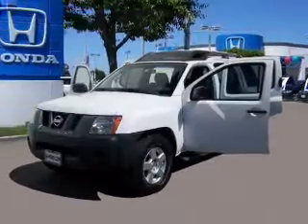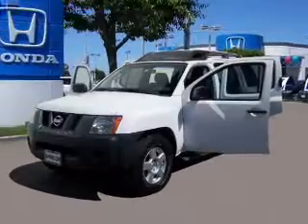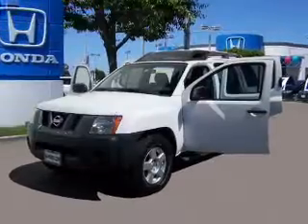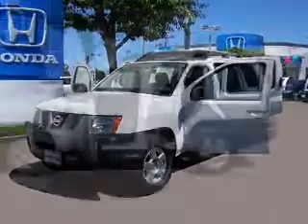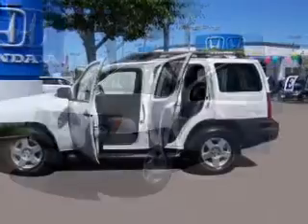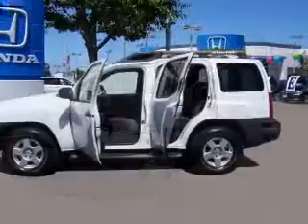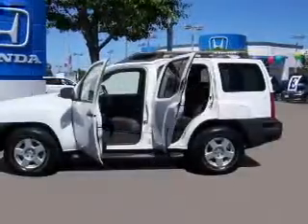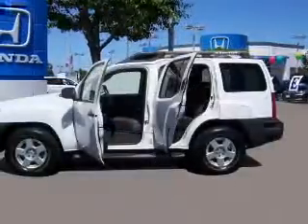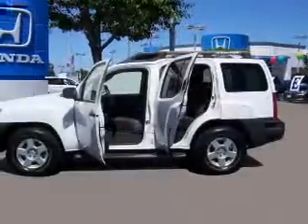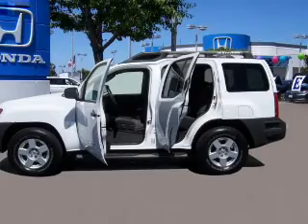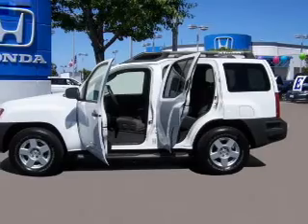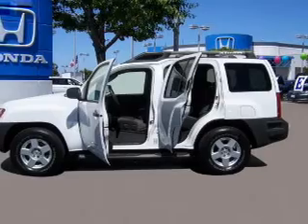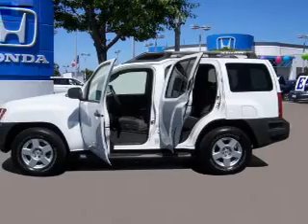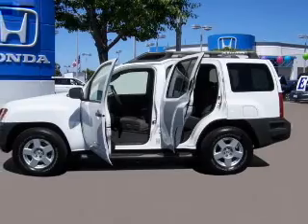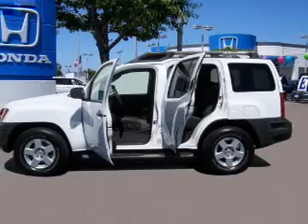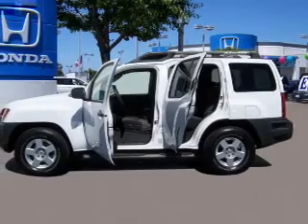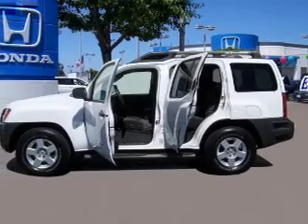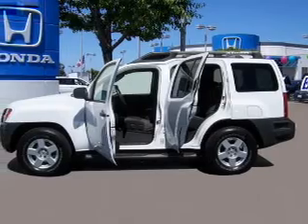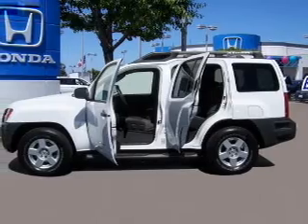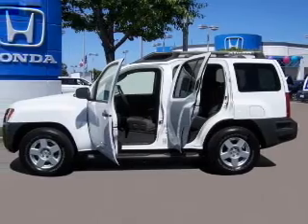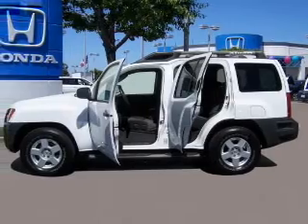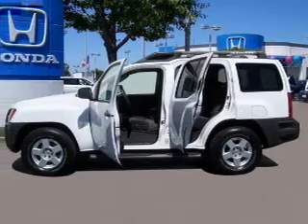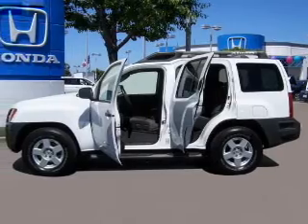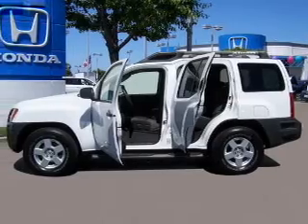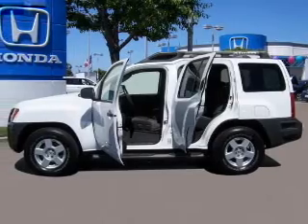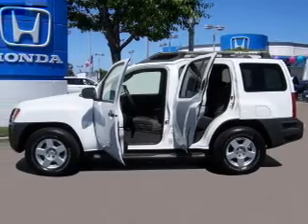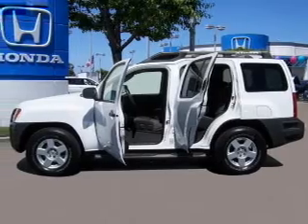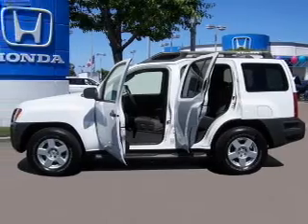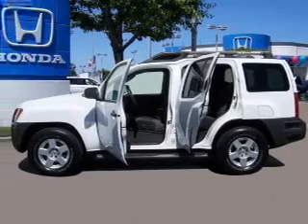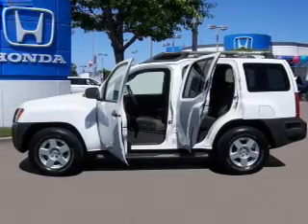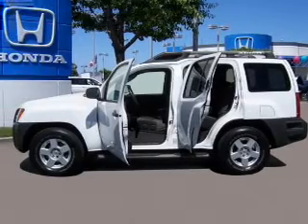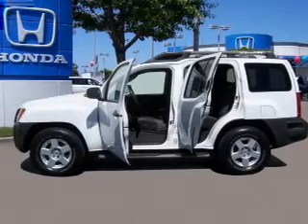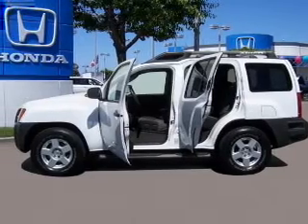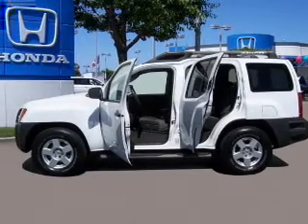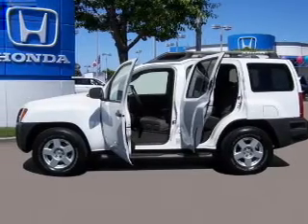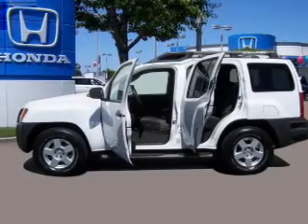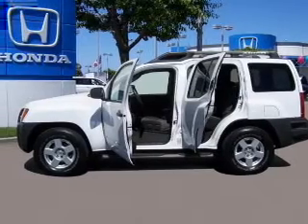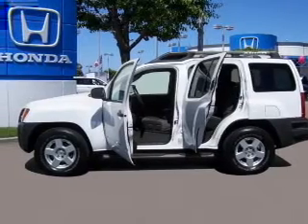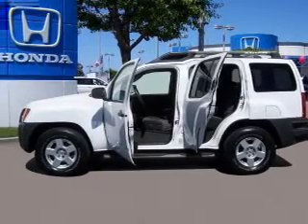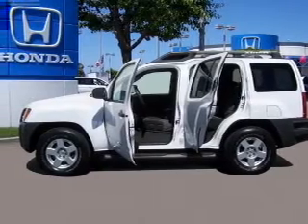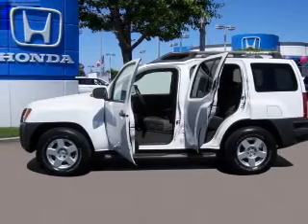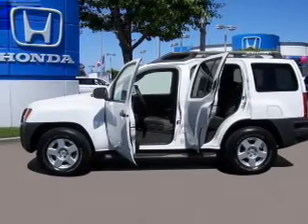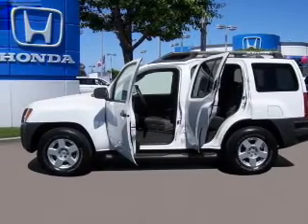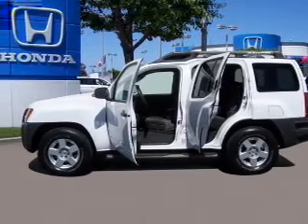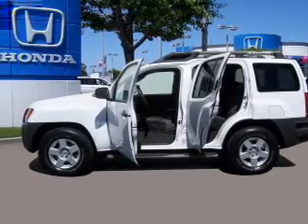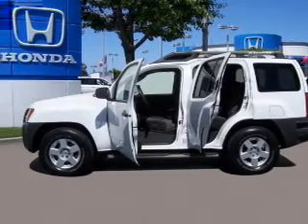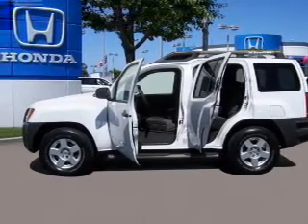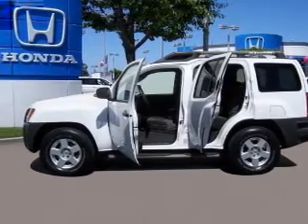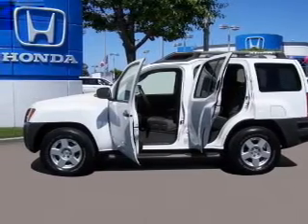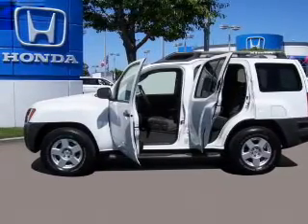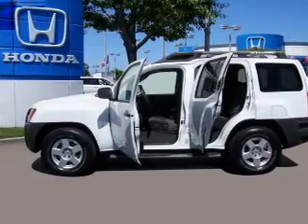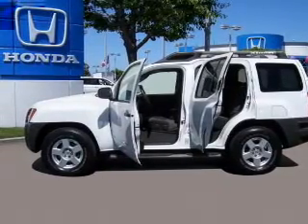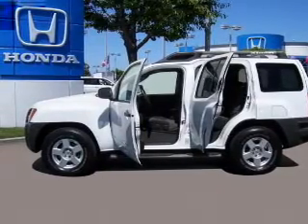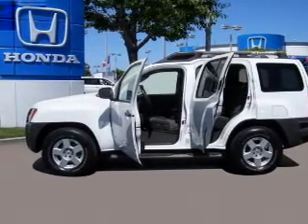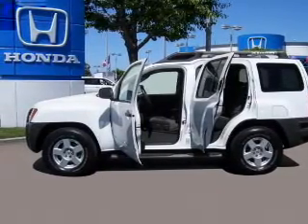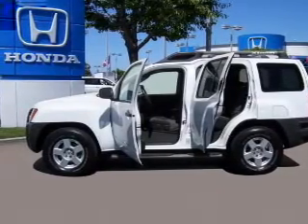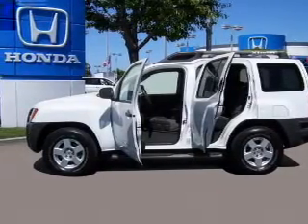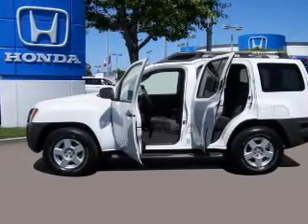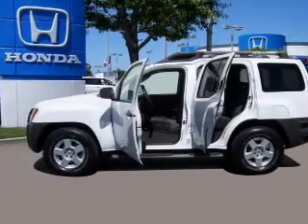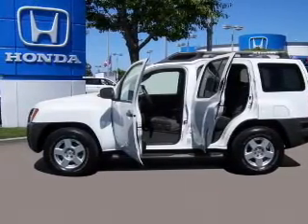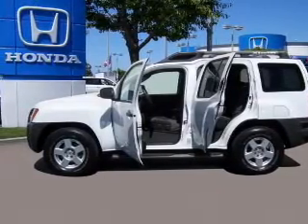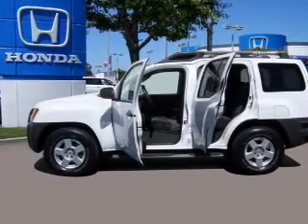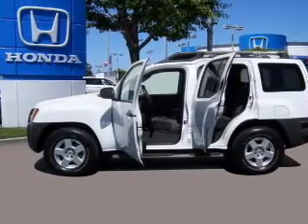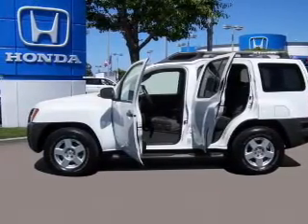Front ventilated disc brakes, passenger airbag, stability control. Call today to schedule a test drive.